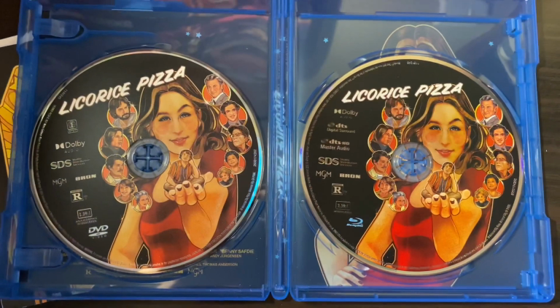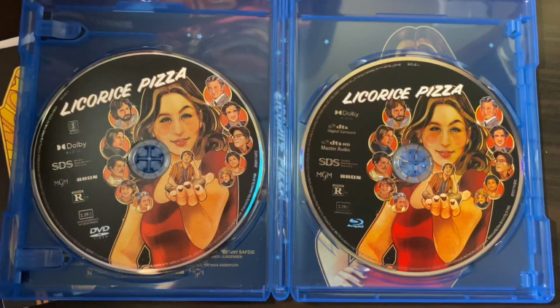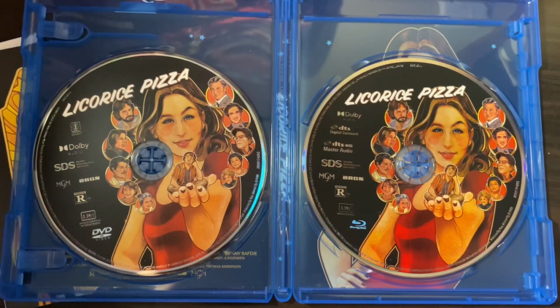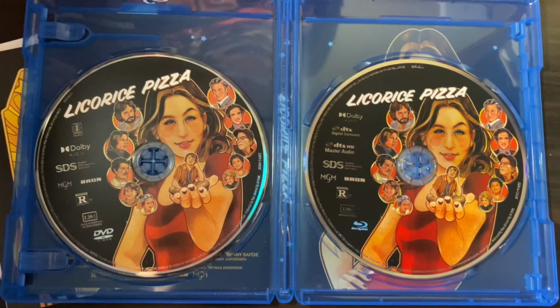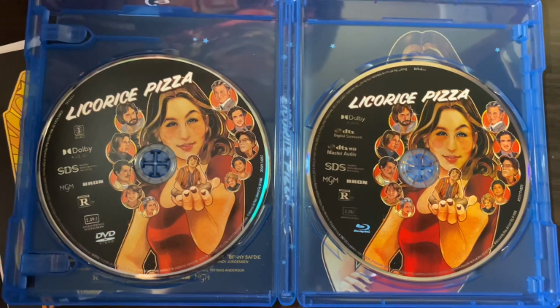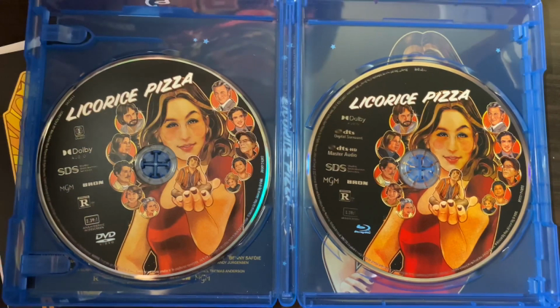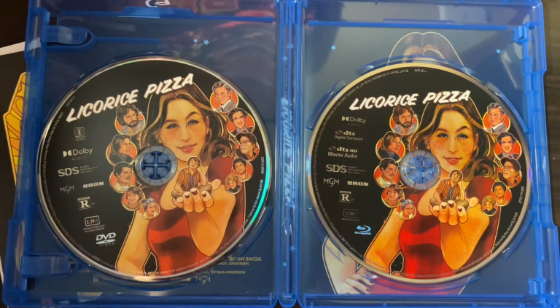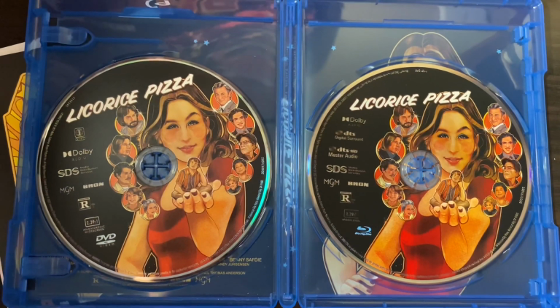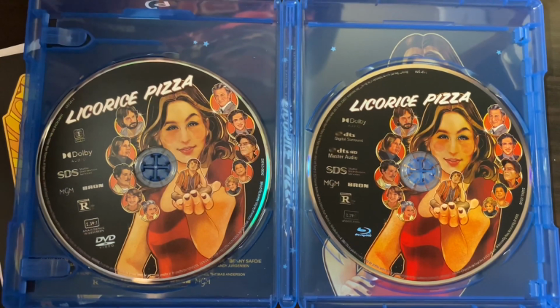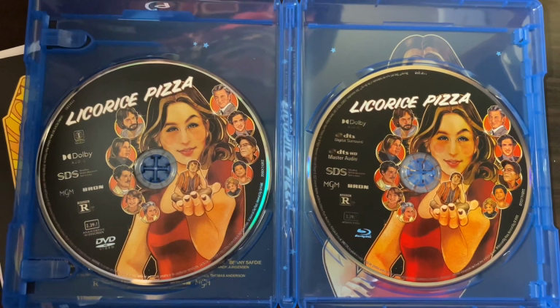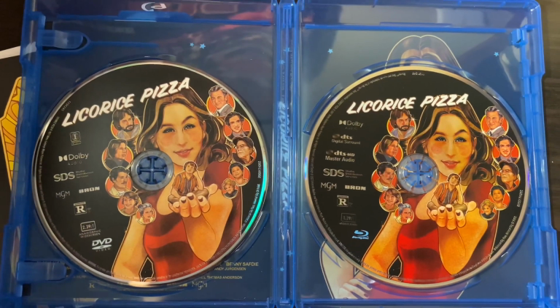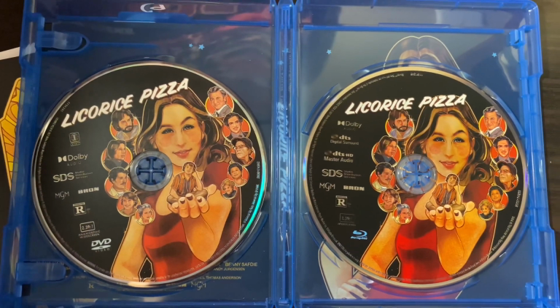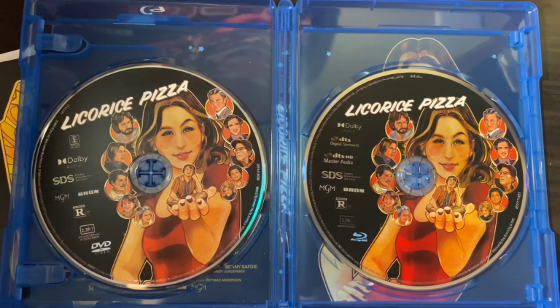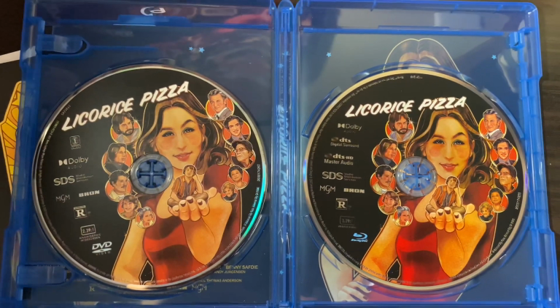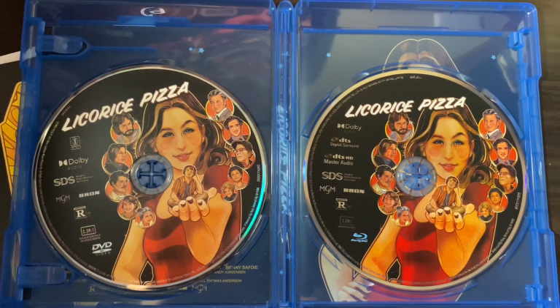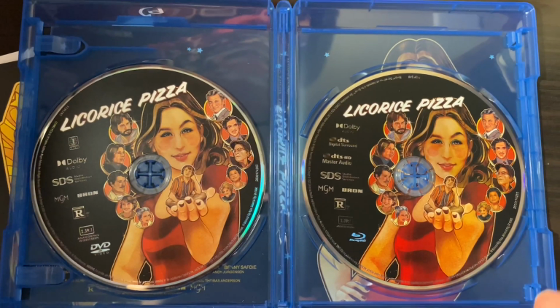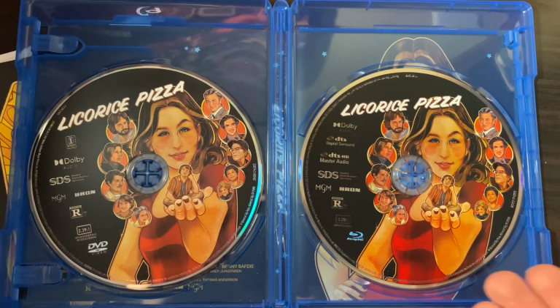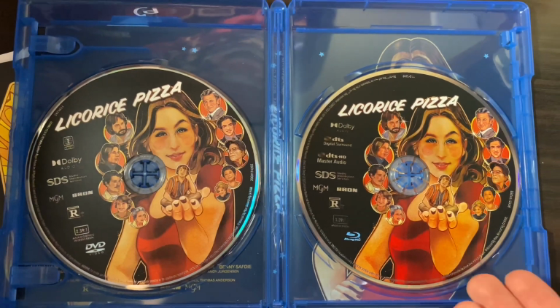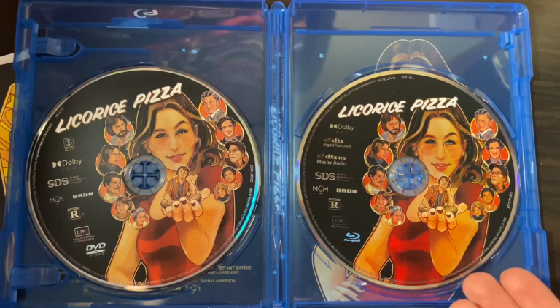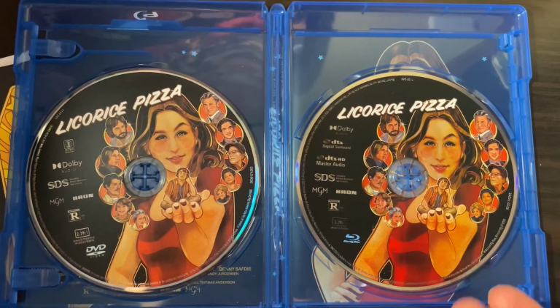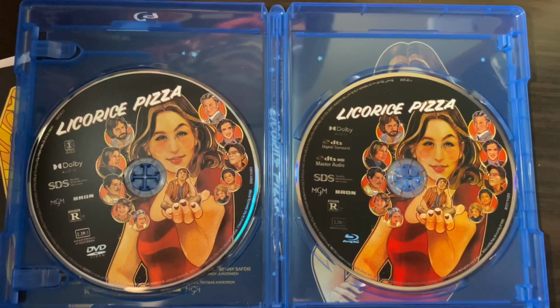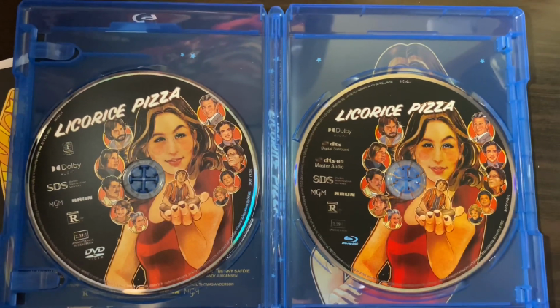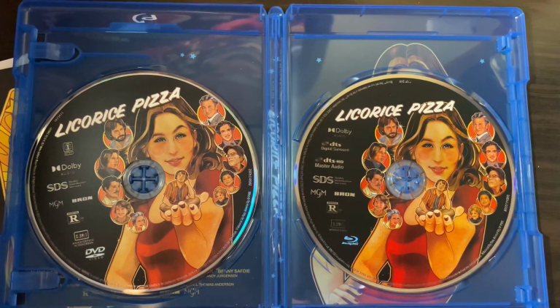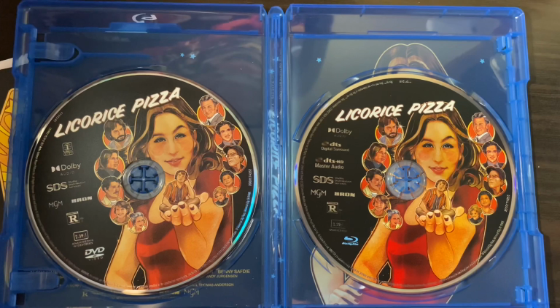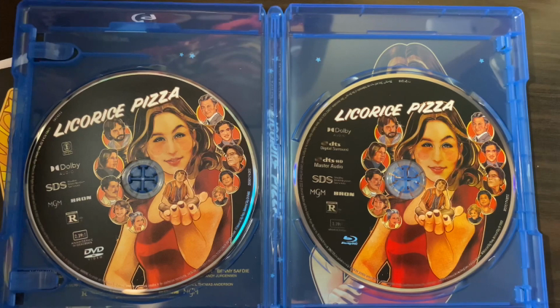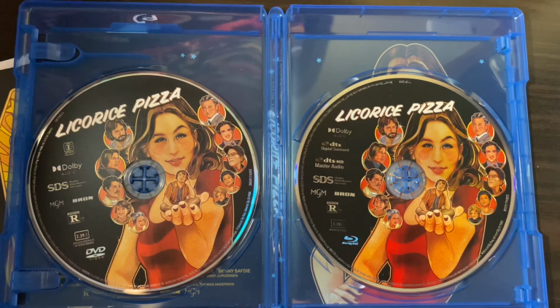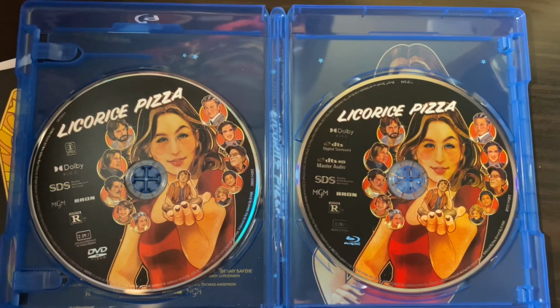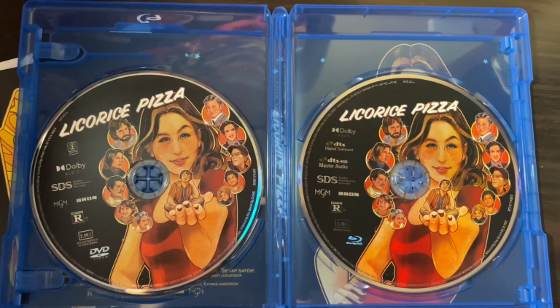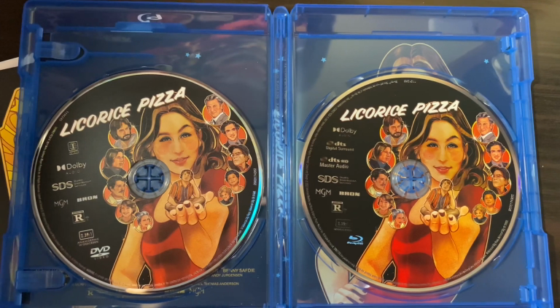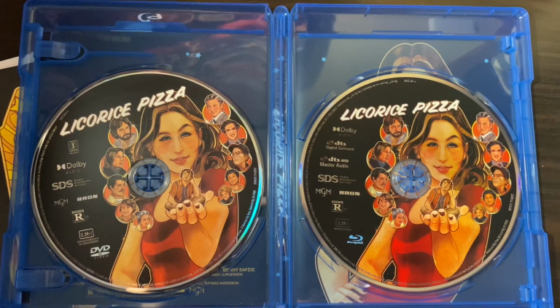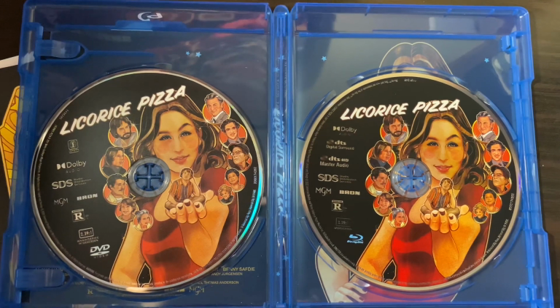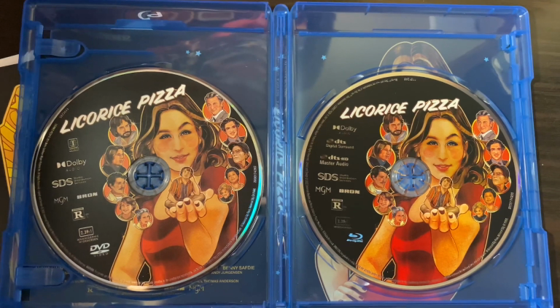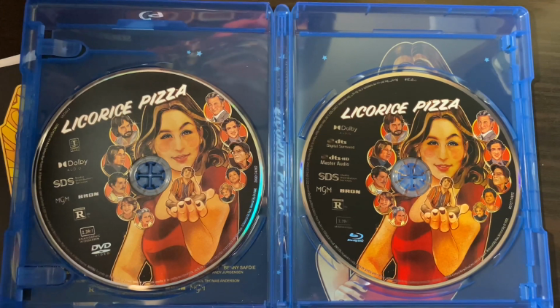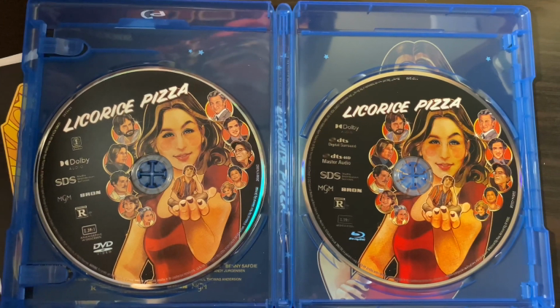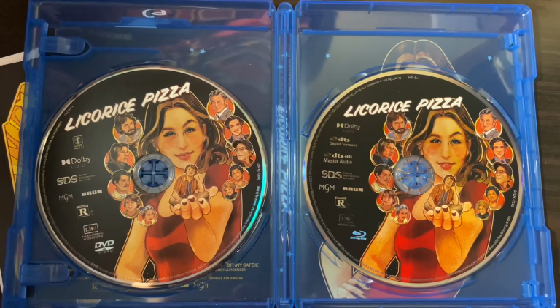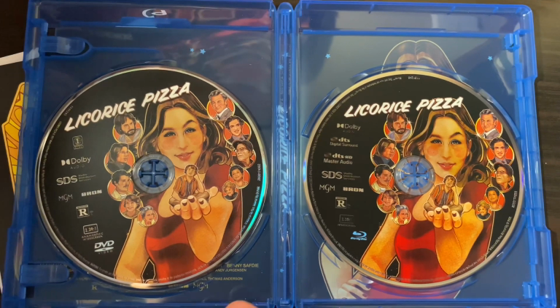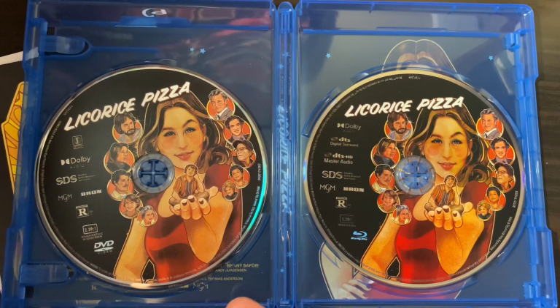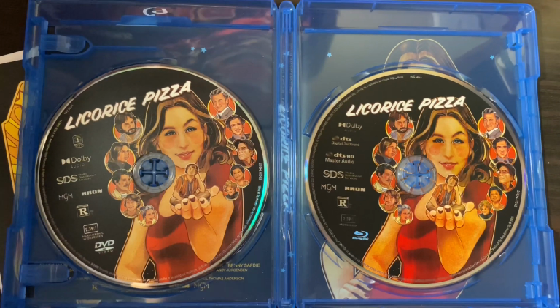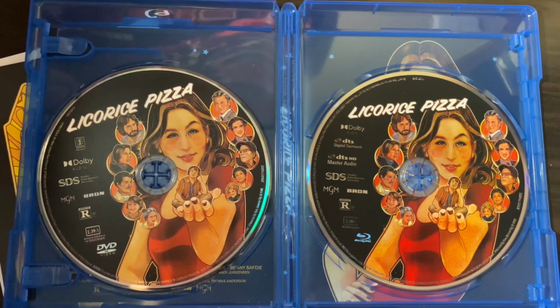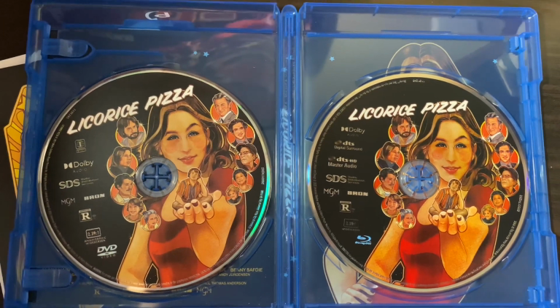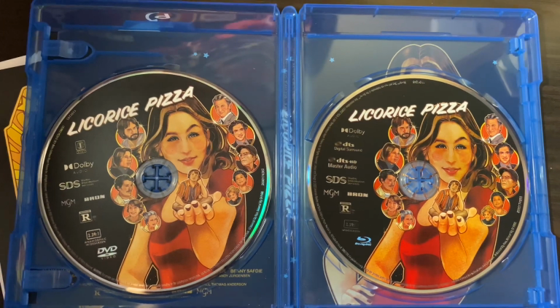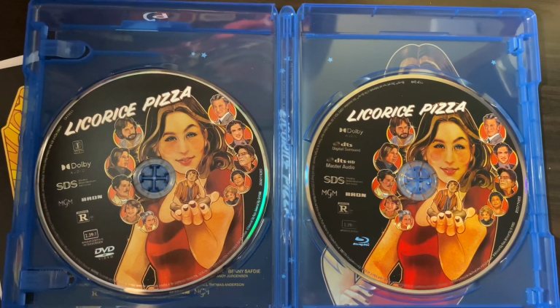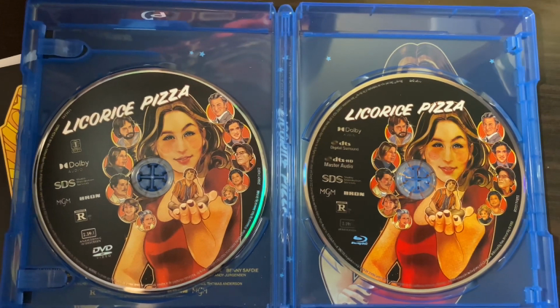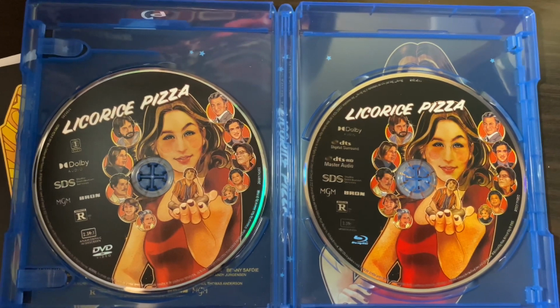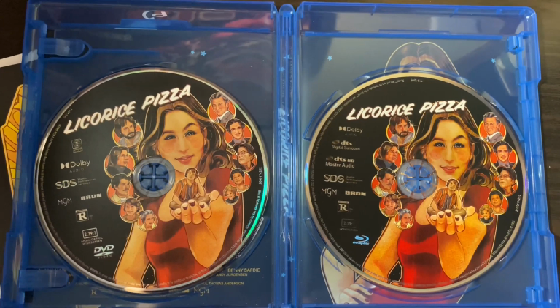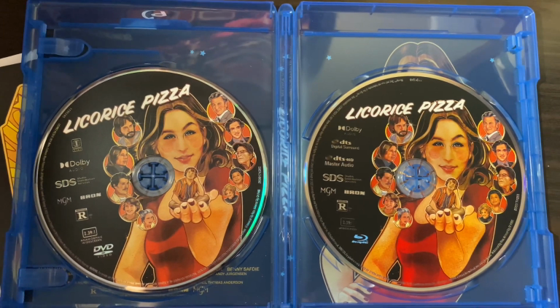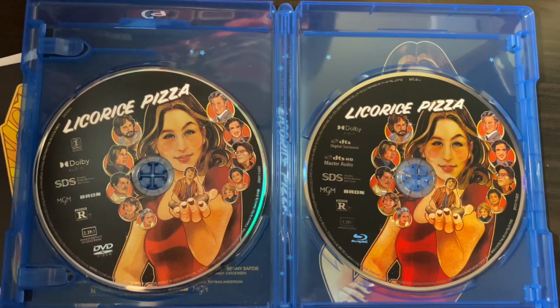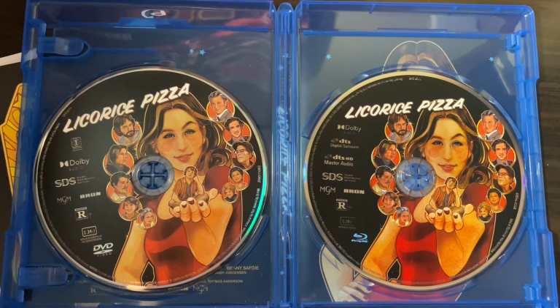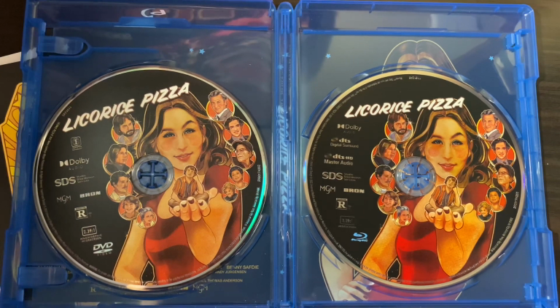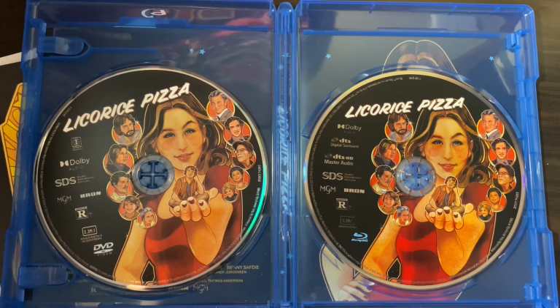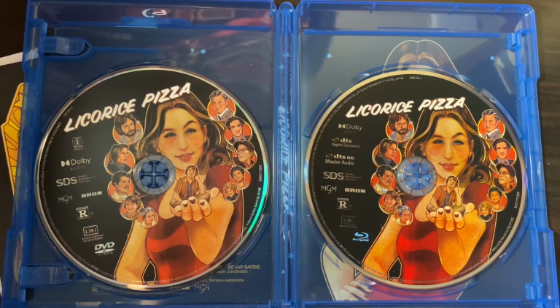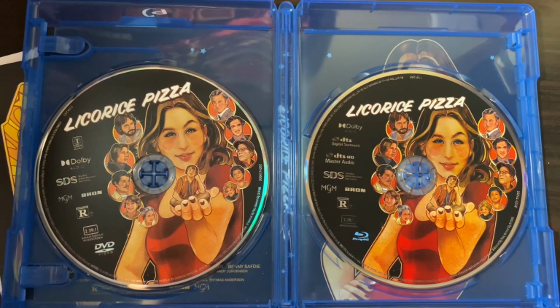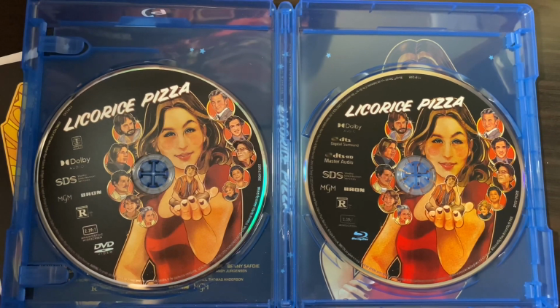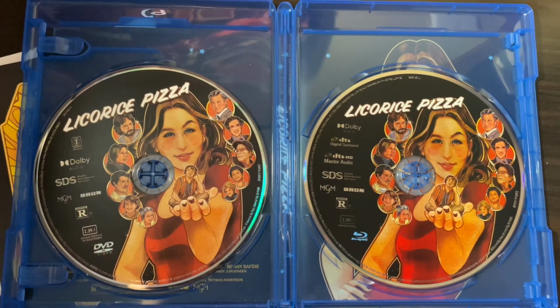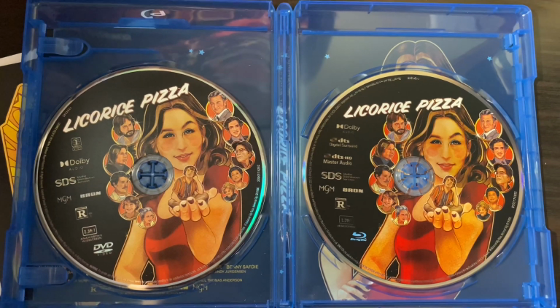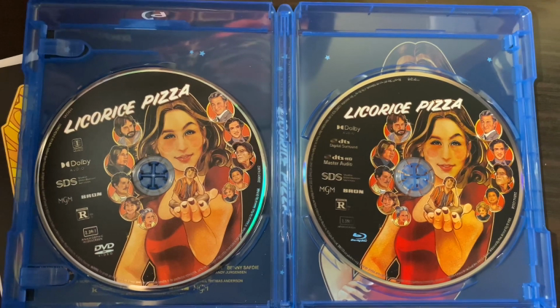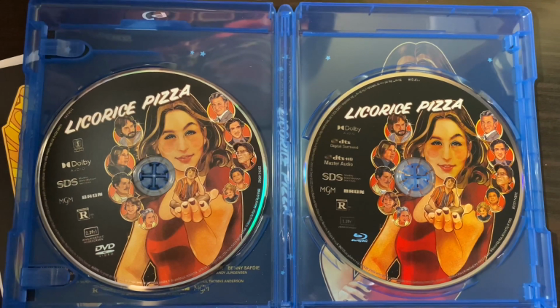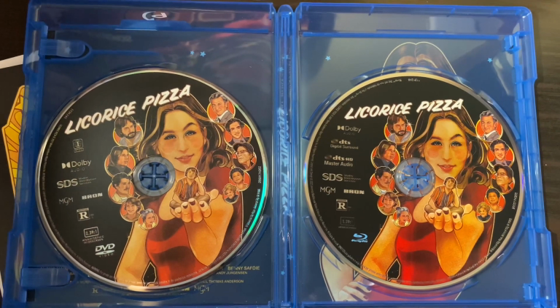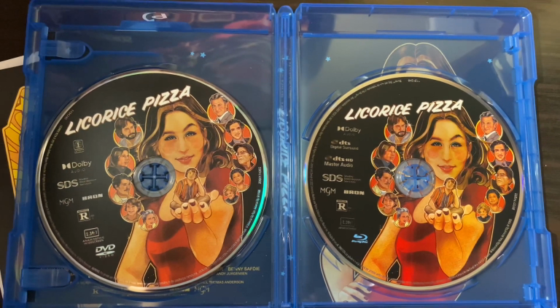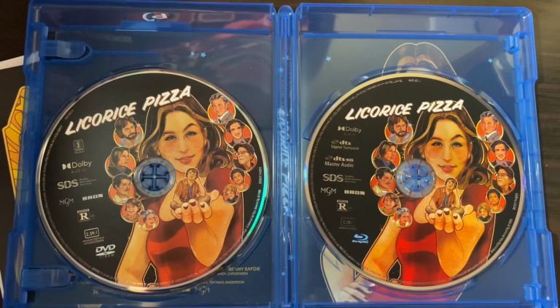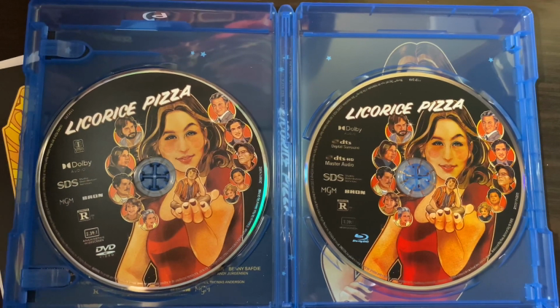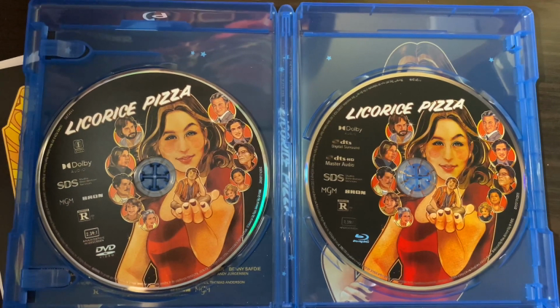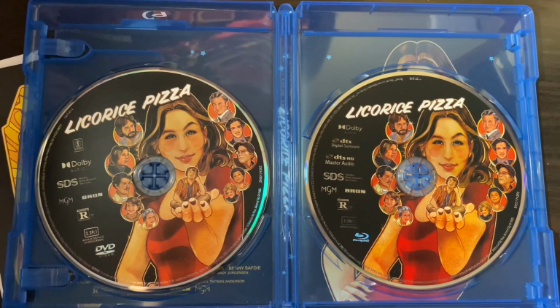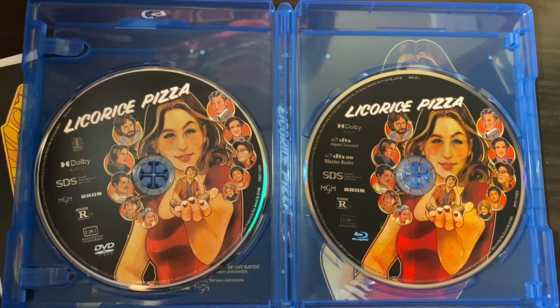Inside, you have two discs. You have the Blu-ray here on the right, and the DVD here on the left, with the same disc art.